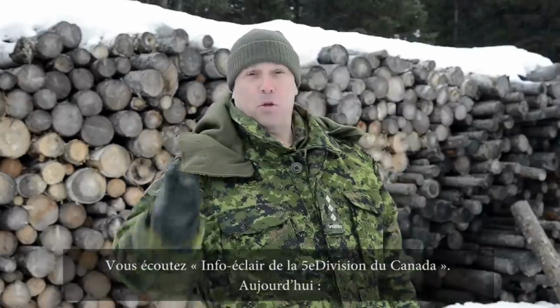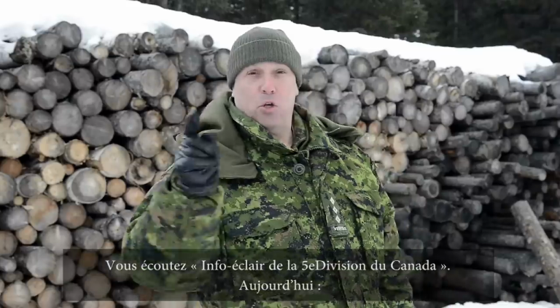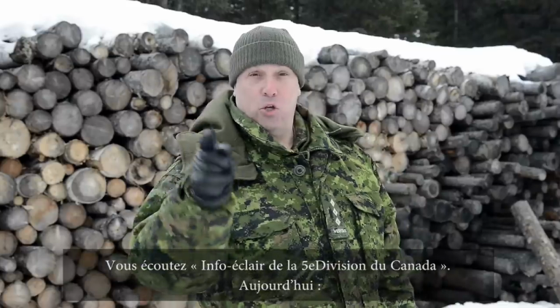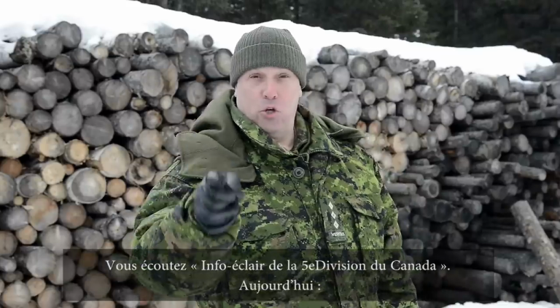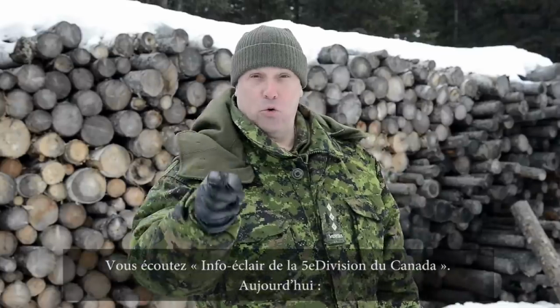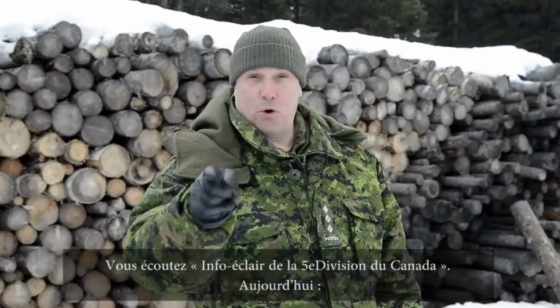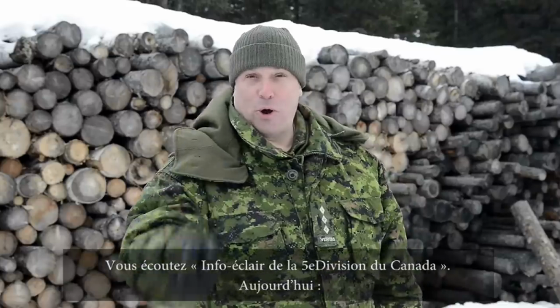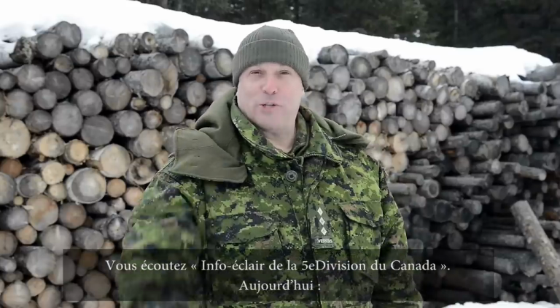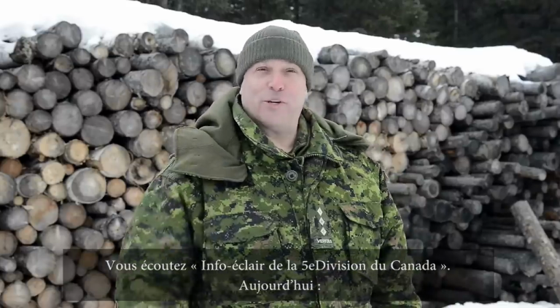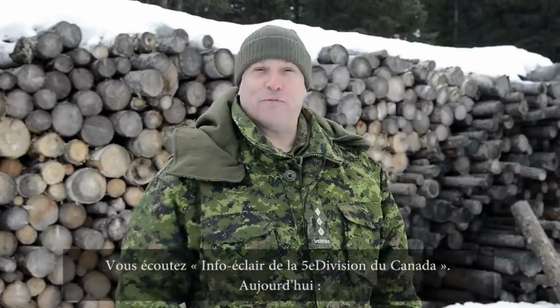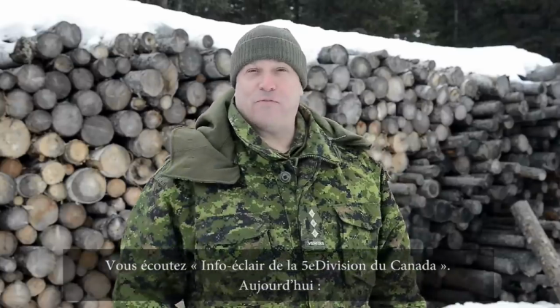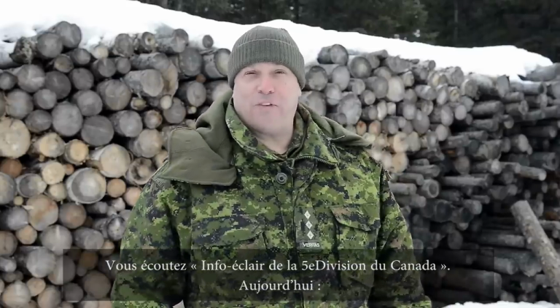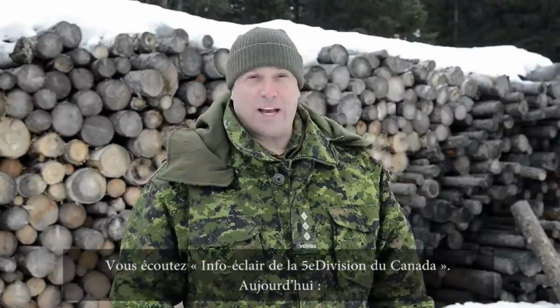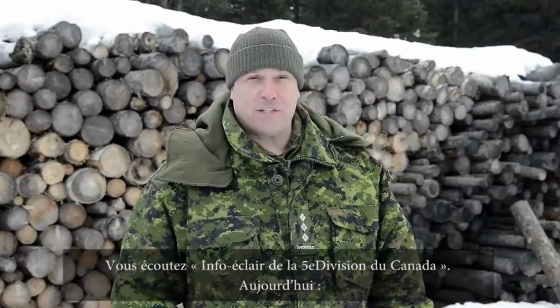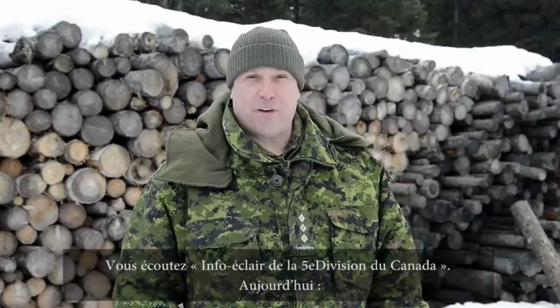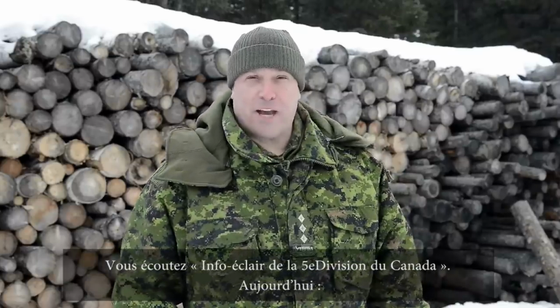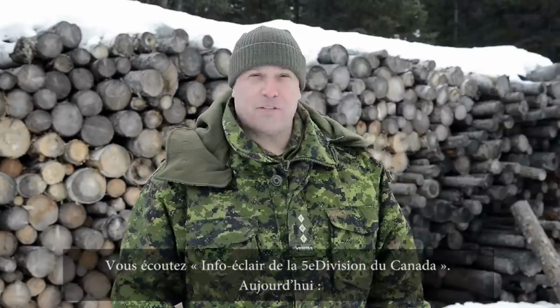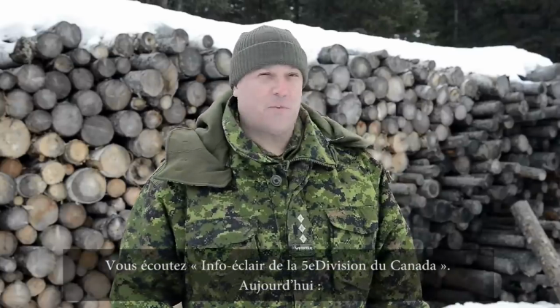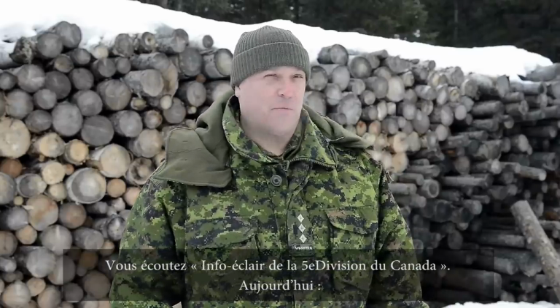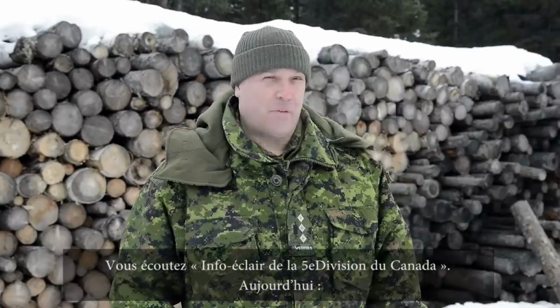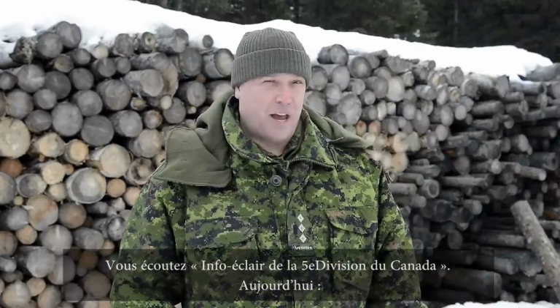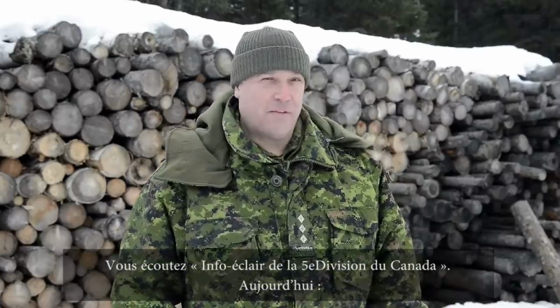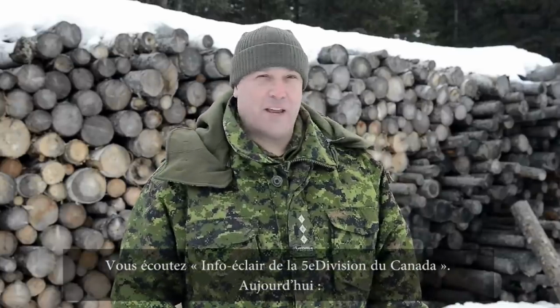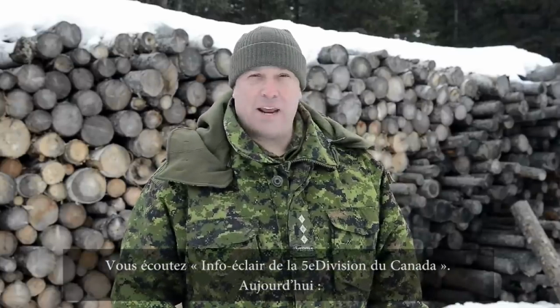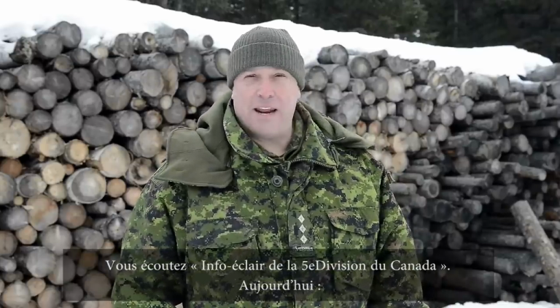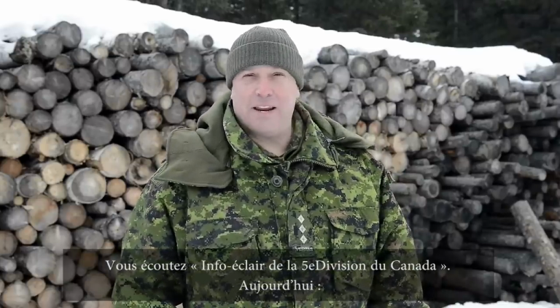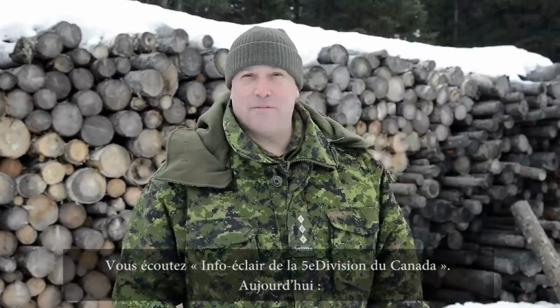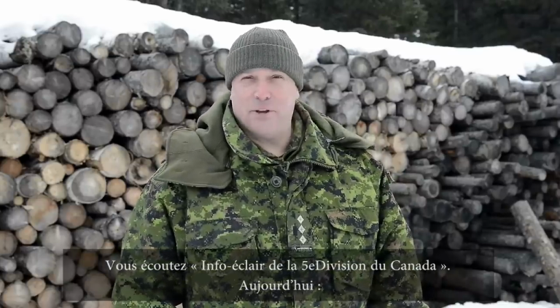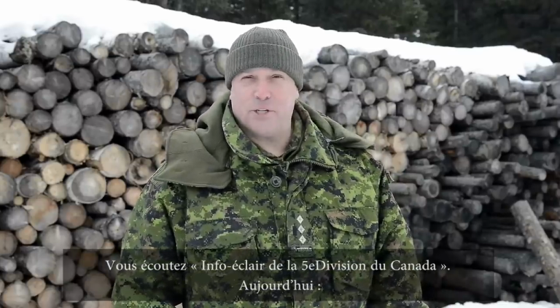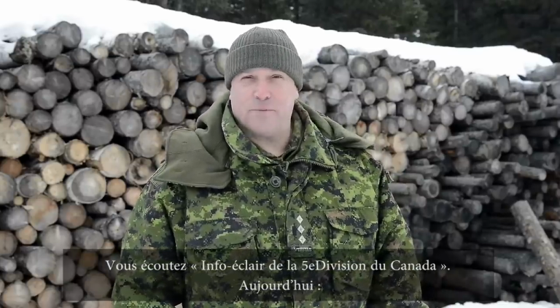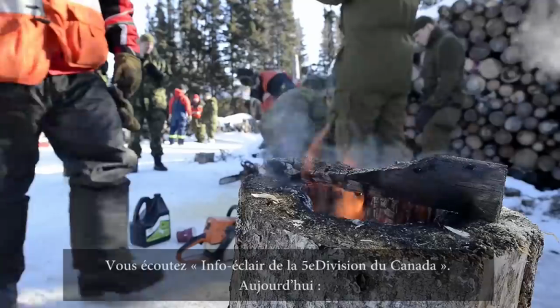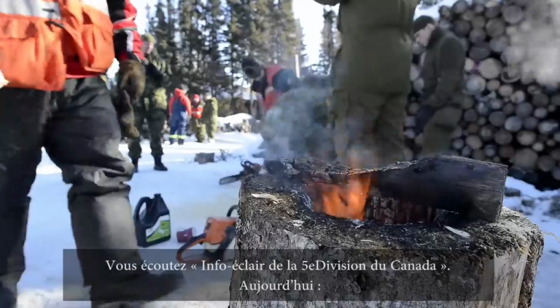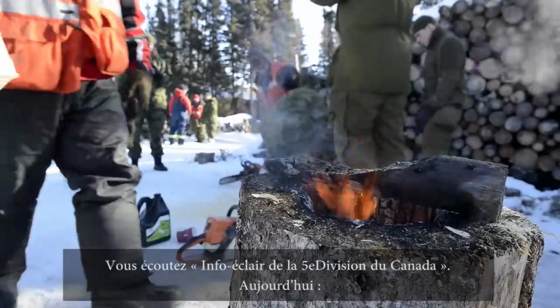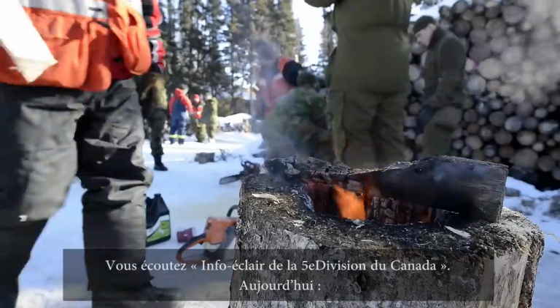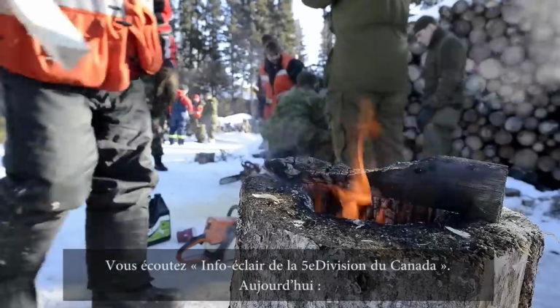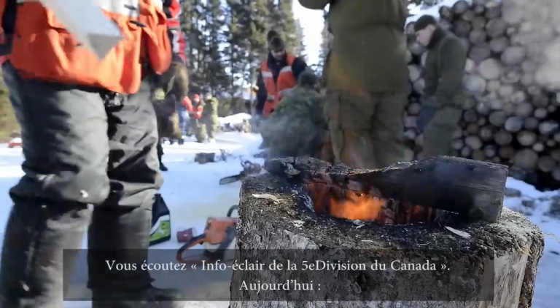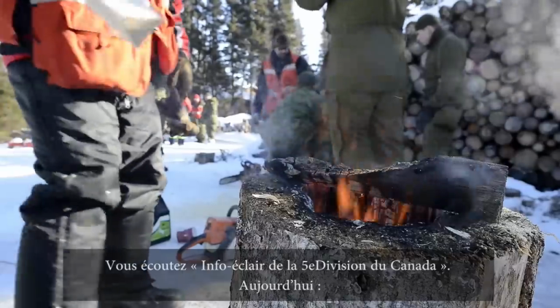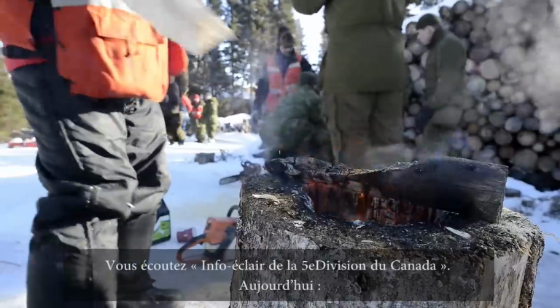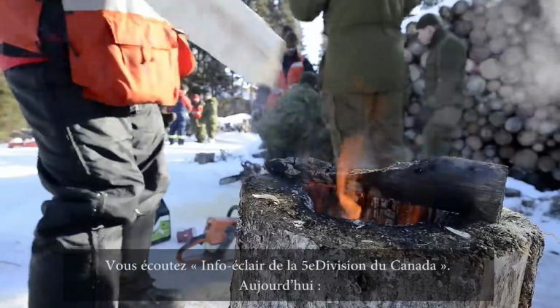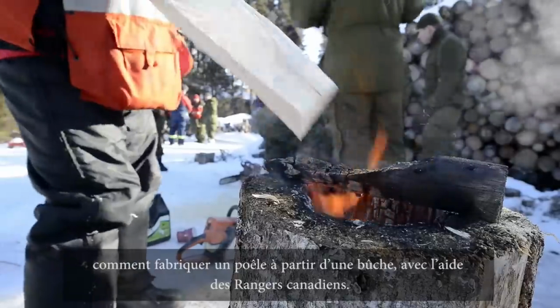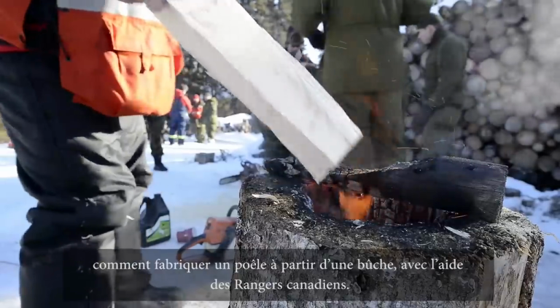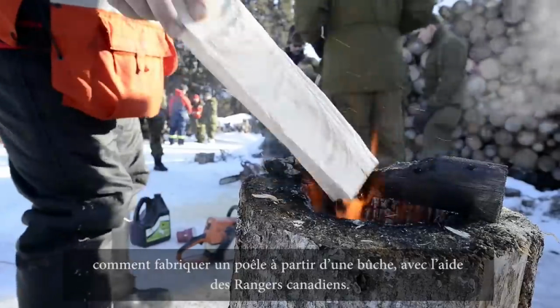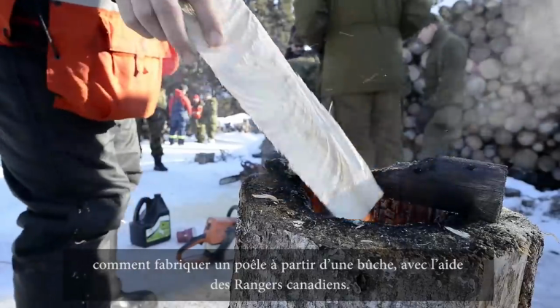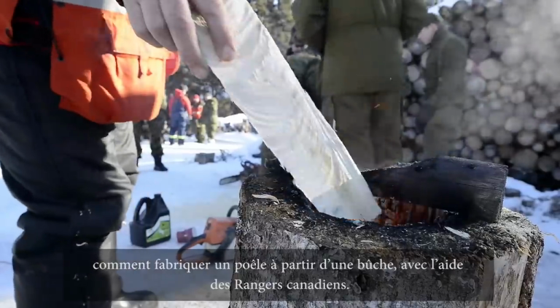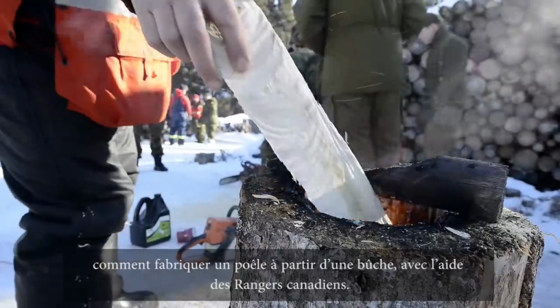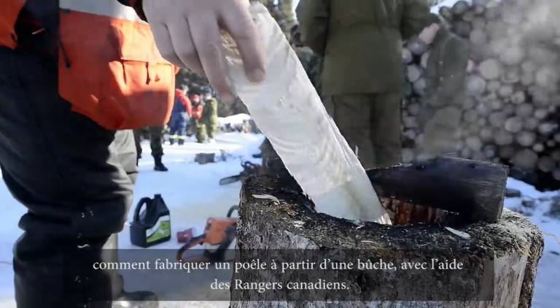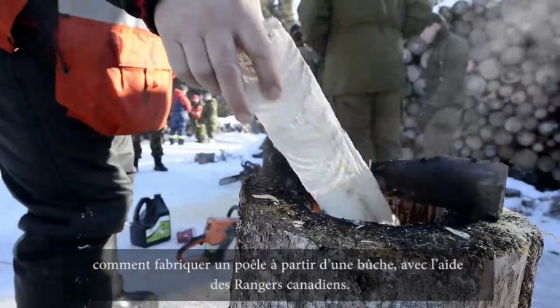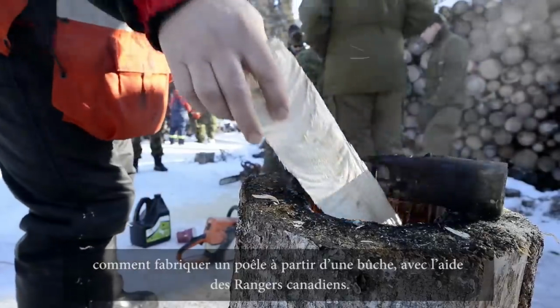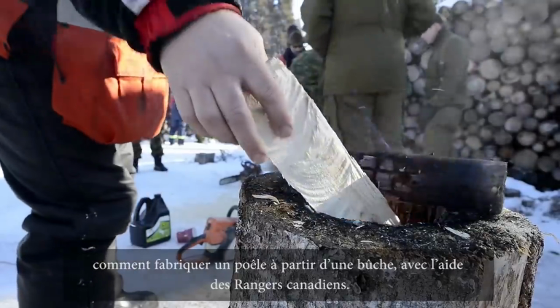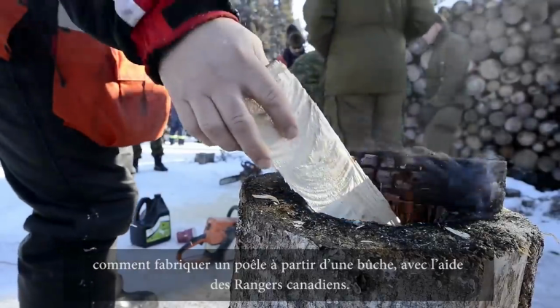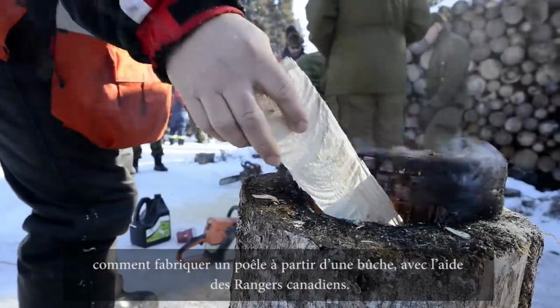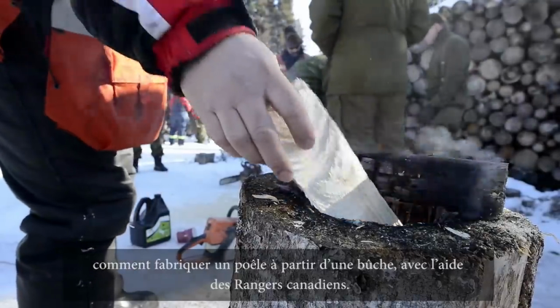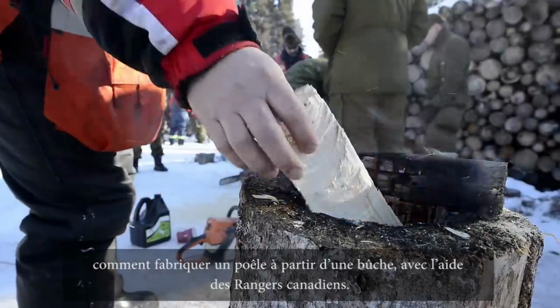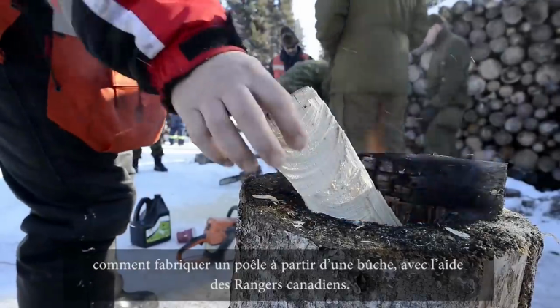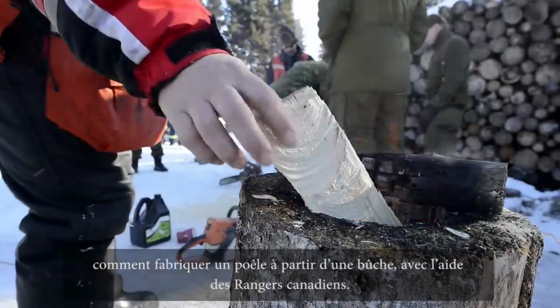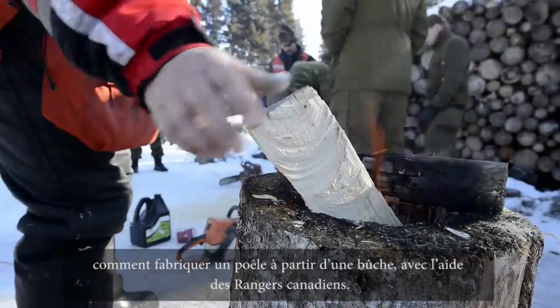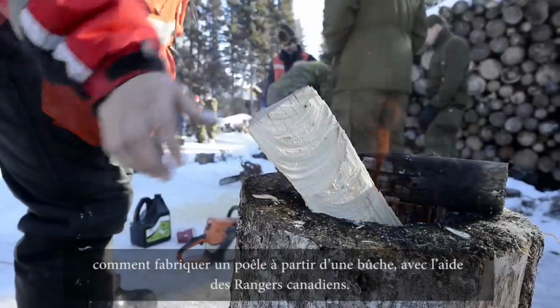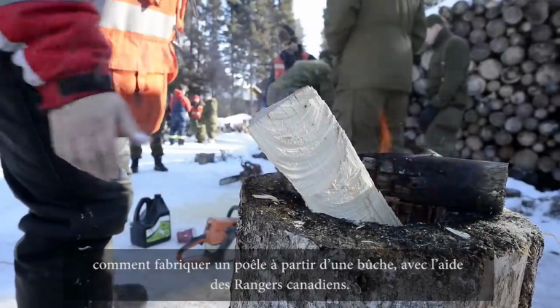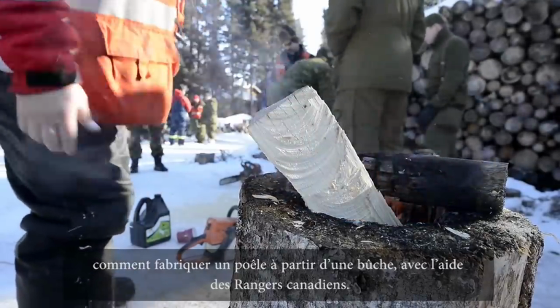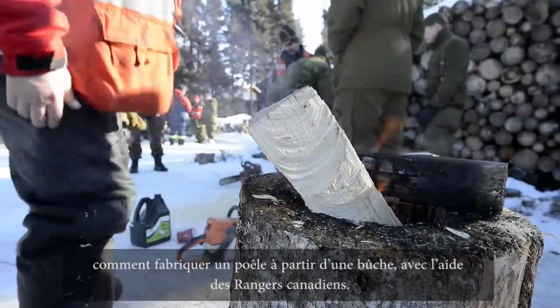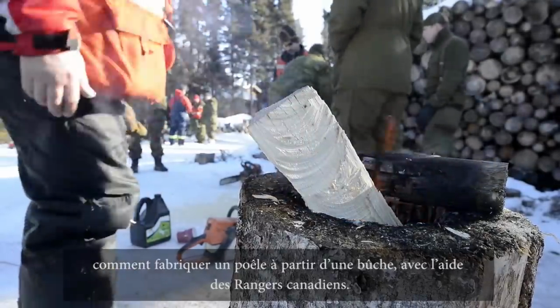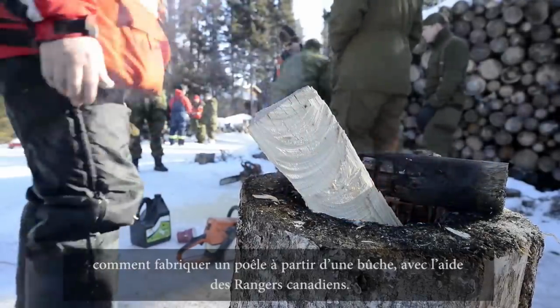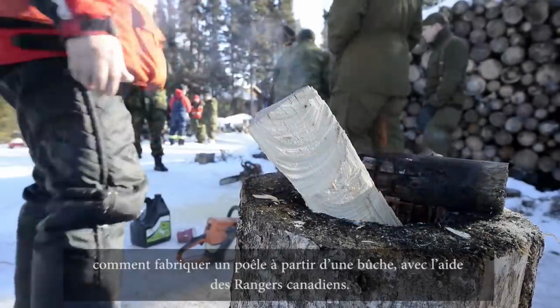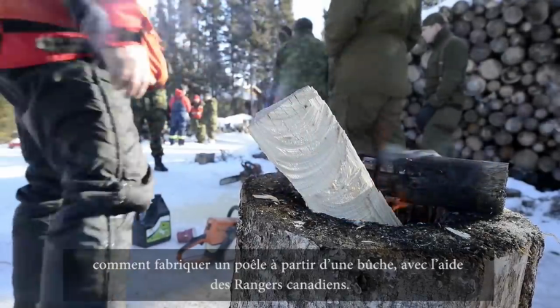You are watching Fast Facts from 5 Canadian Division. Today, how to build a stump stove with the Canadian Rangers.